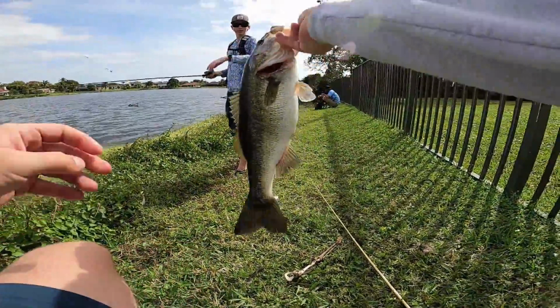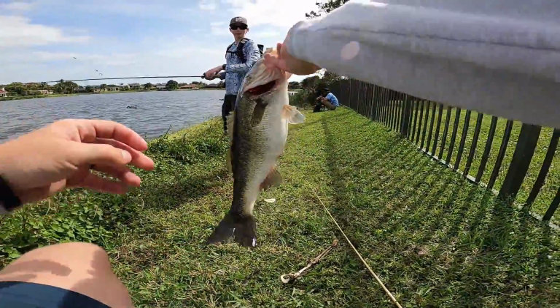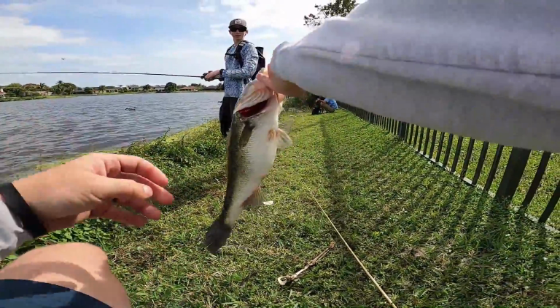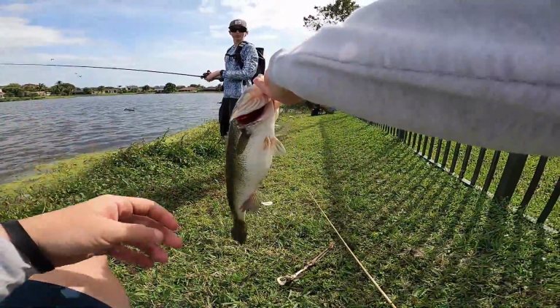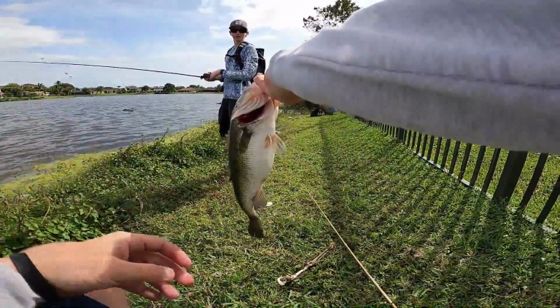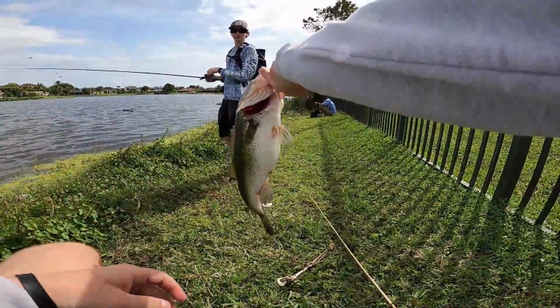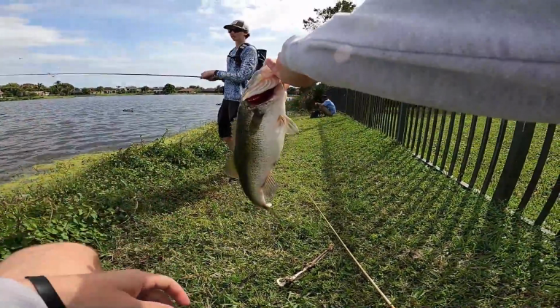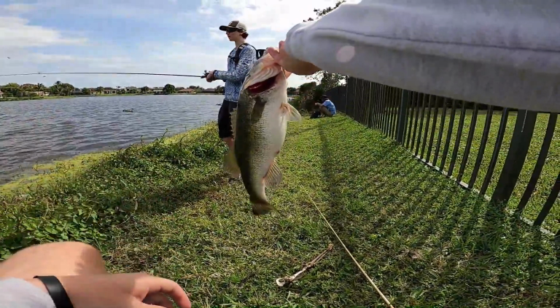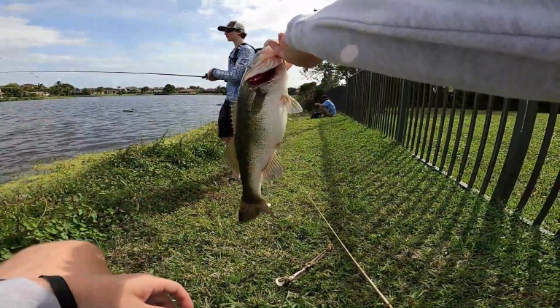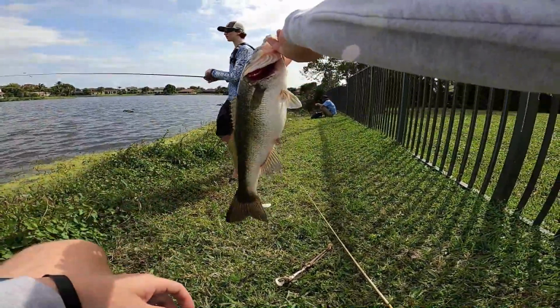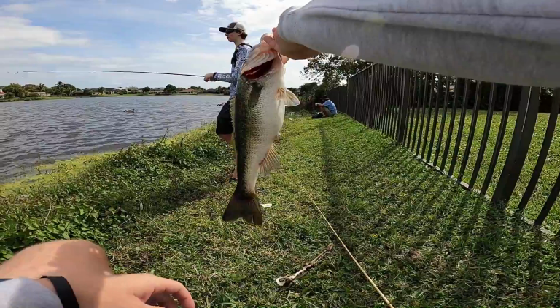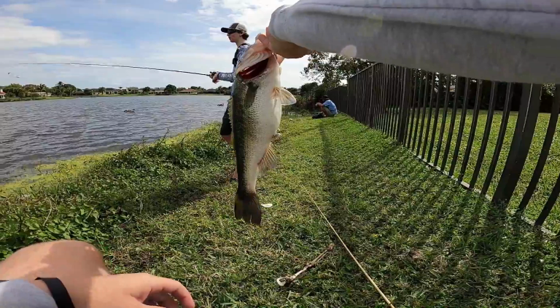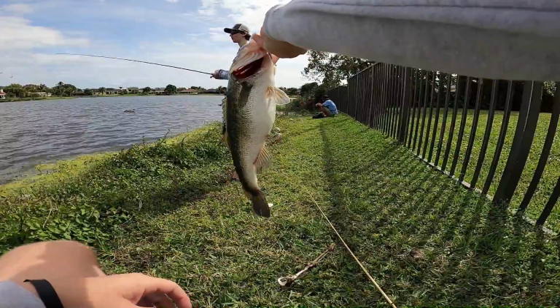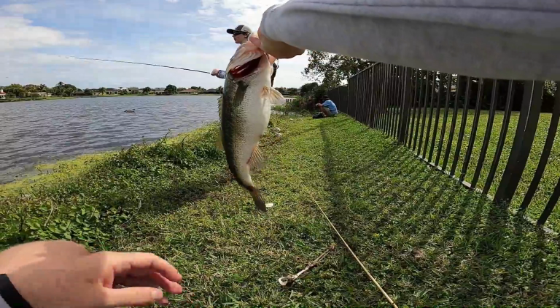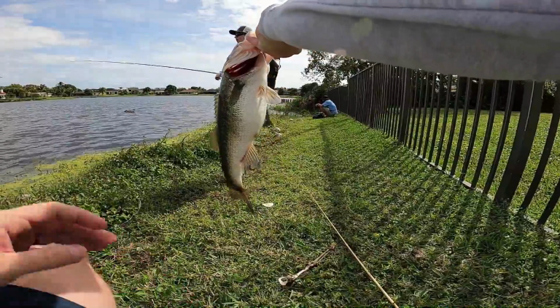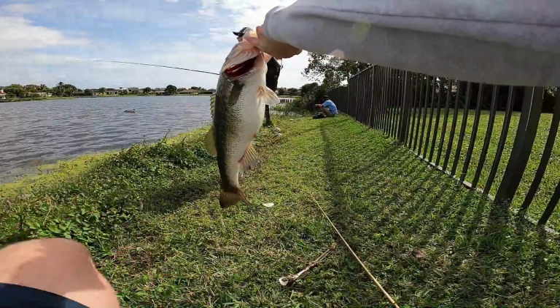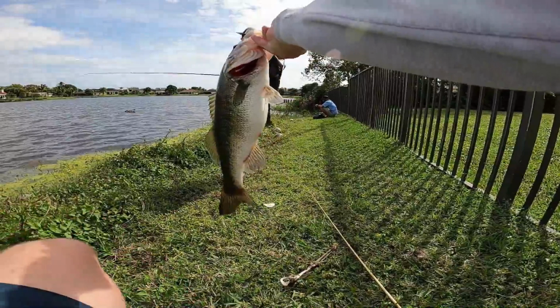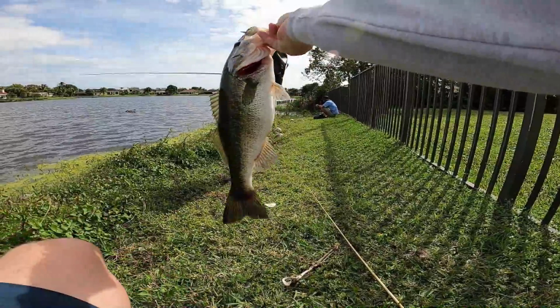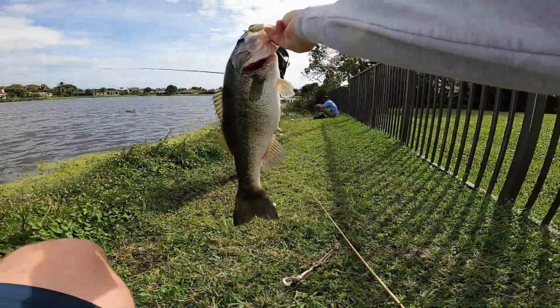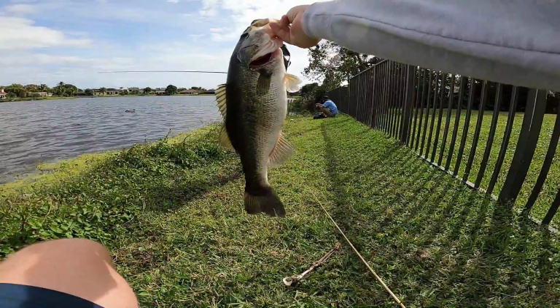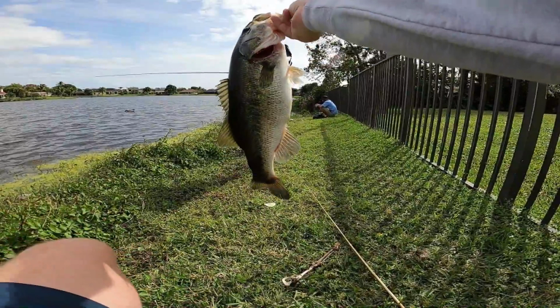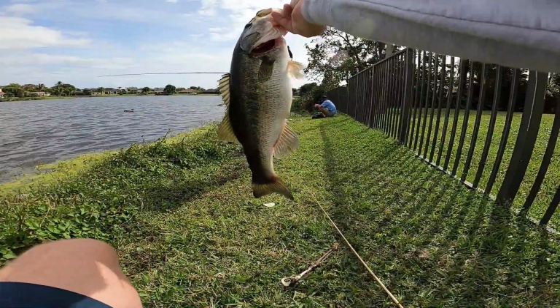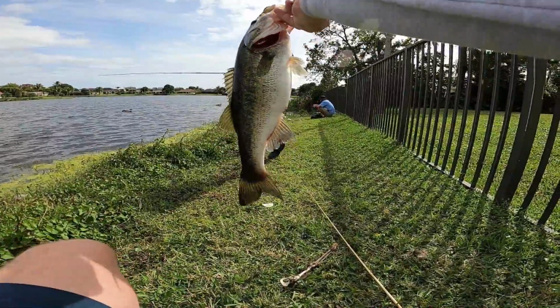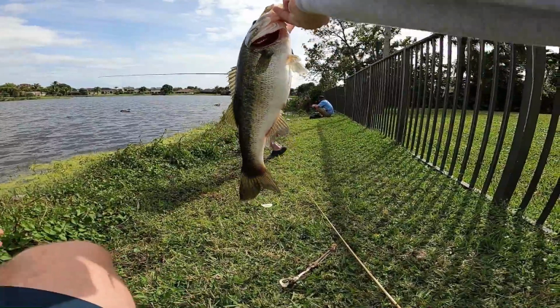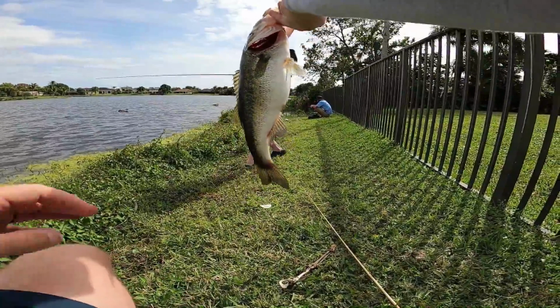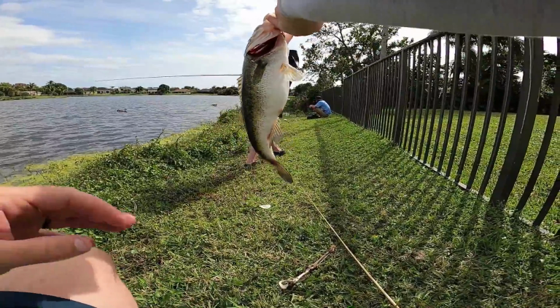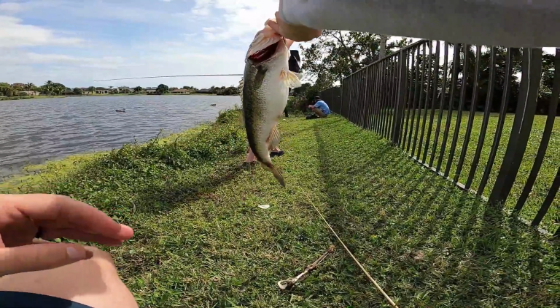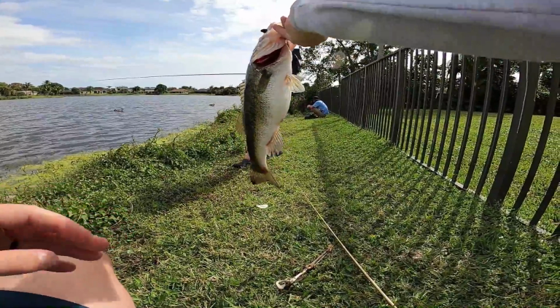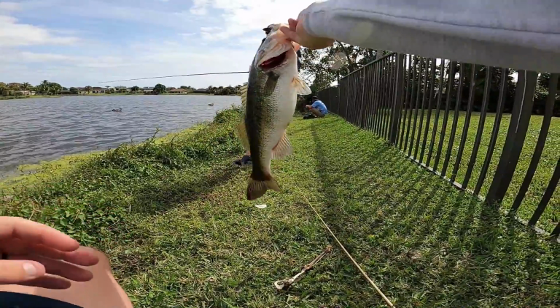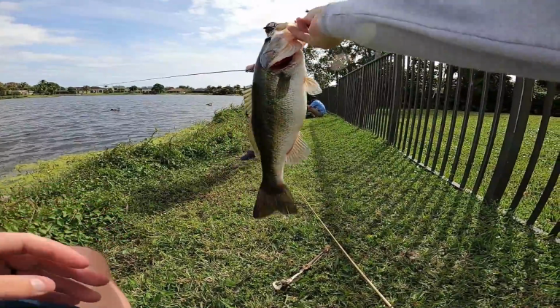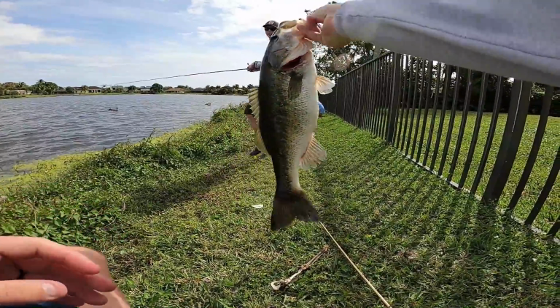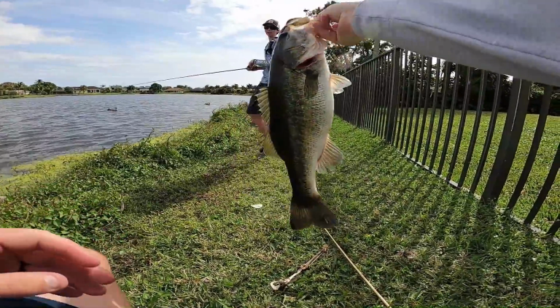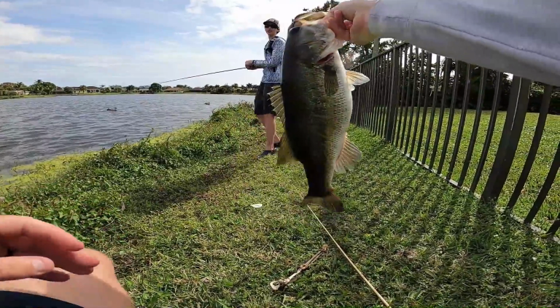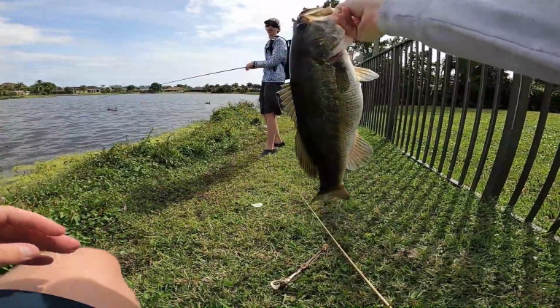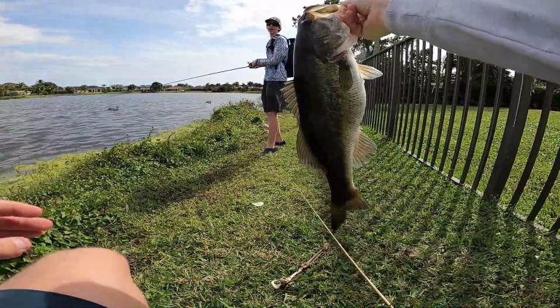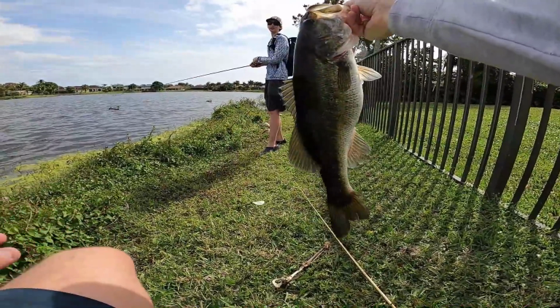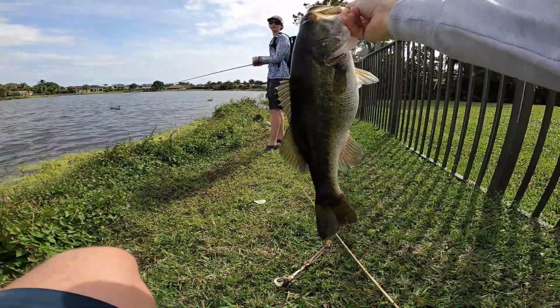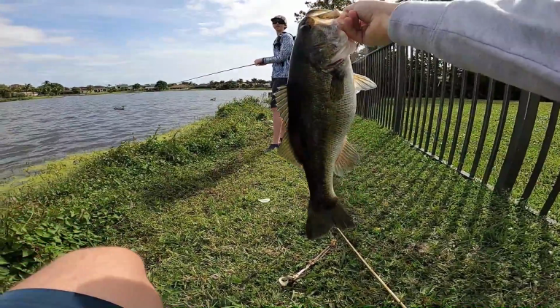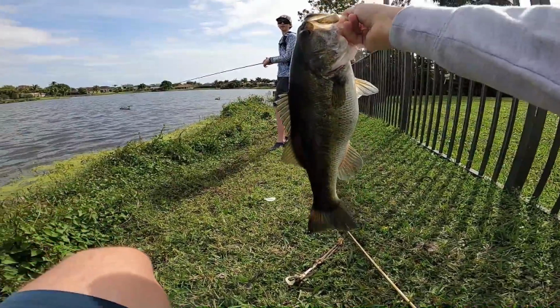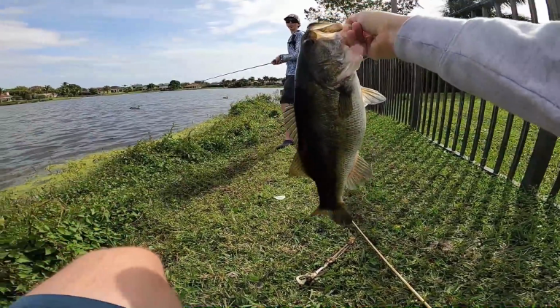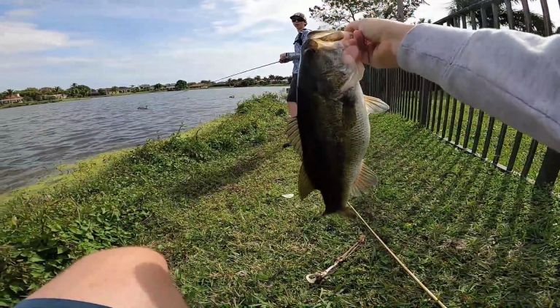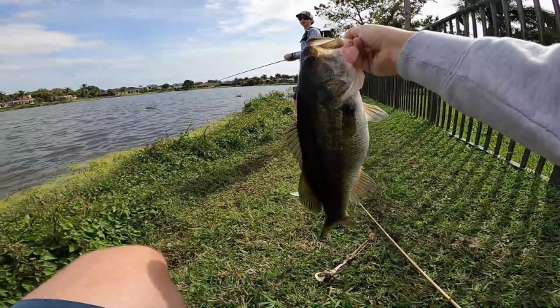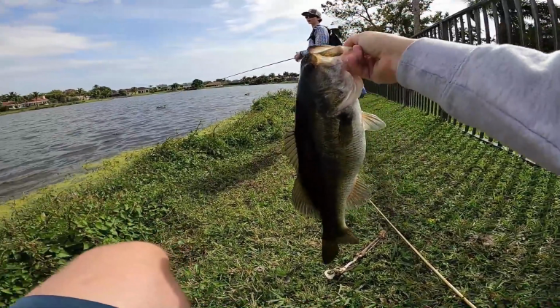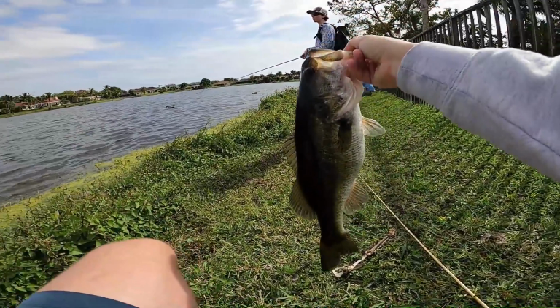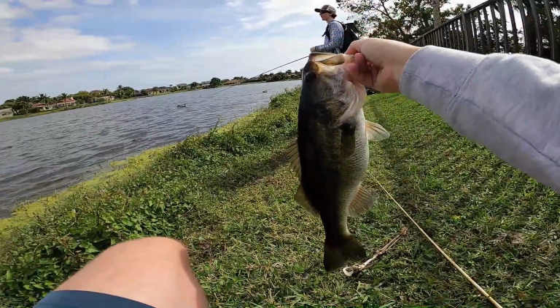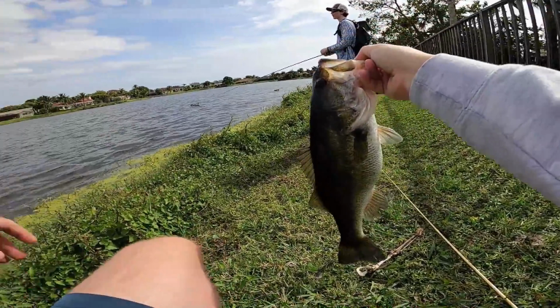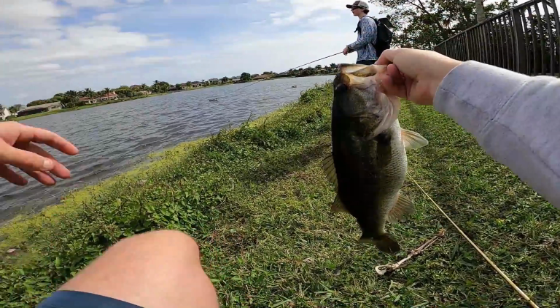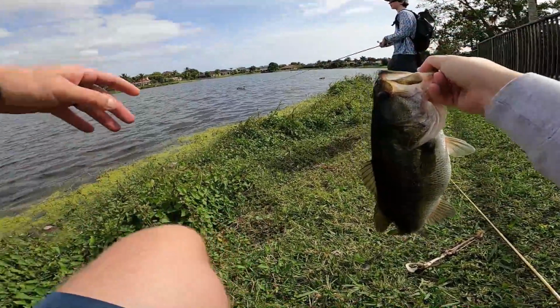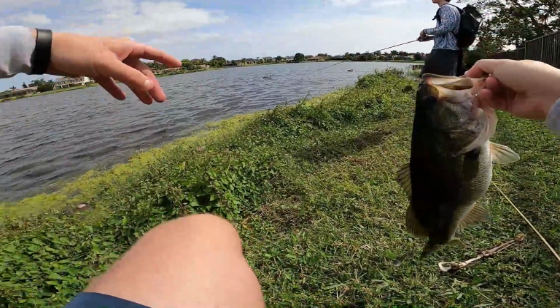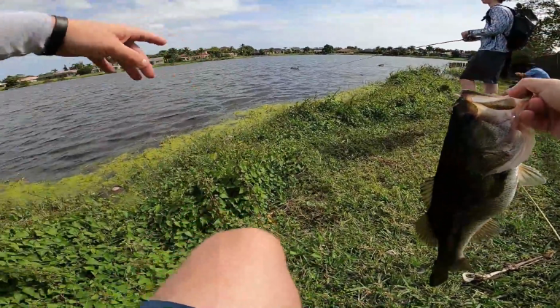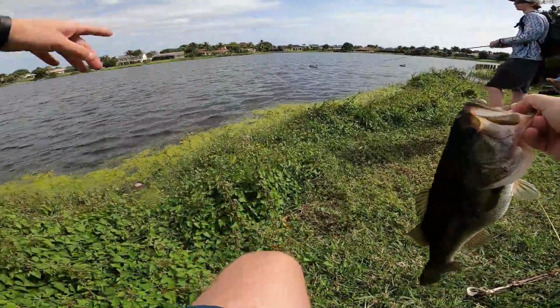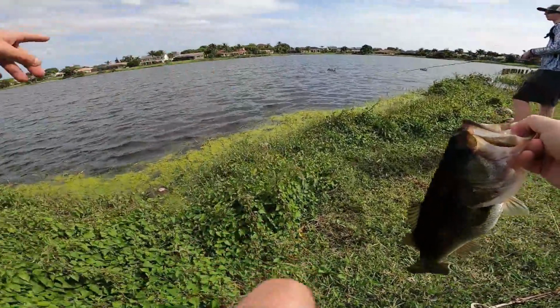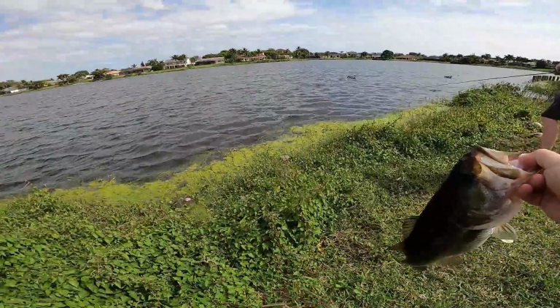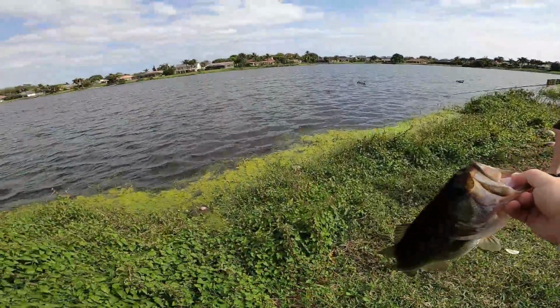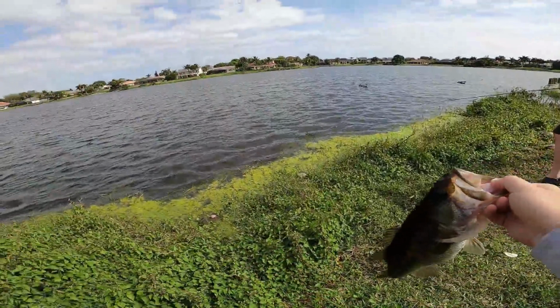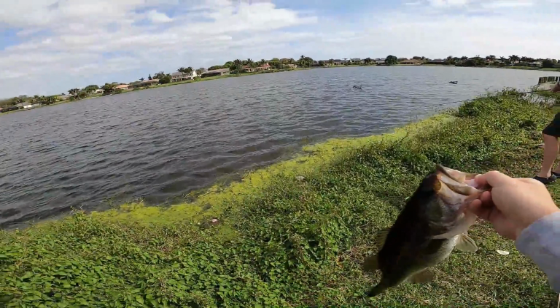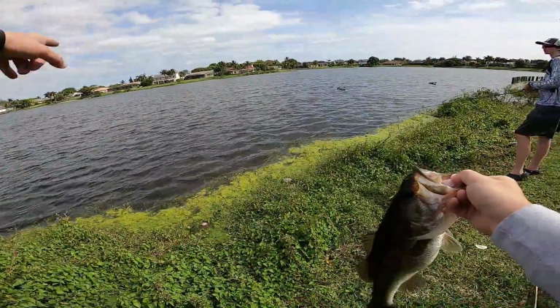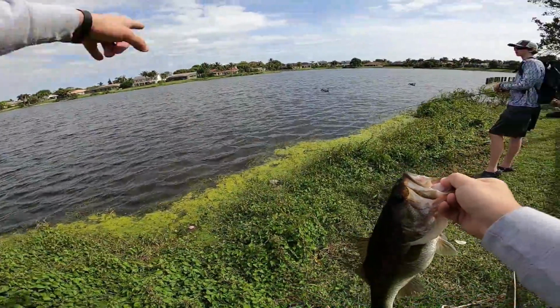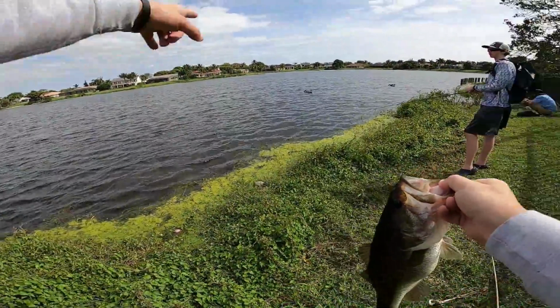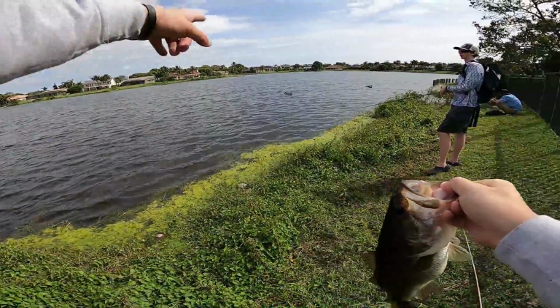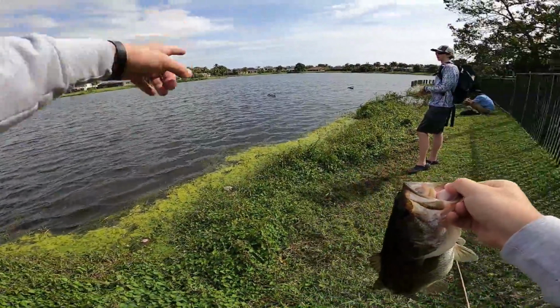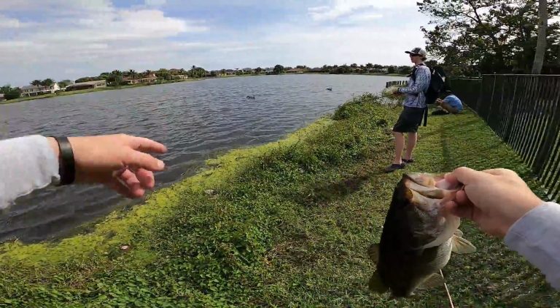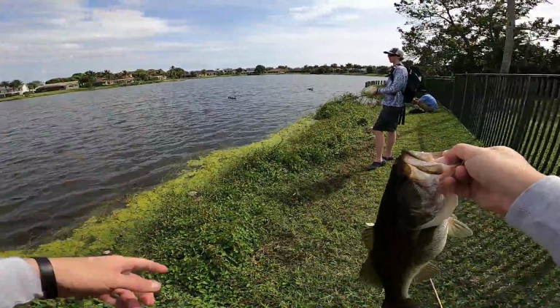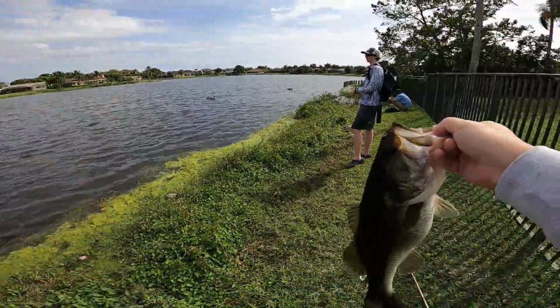What a chunky fish. They're eating good. That's what we were seeing them bust out here like crazy.